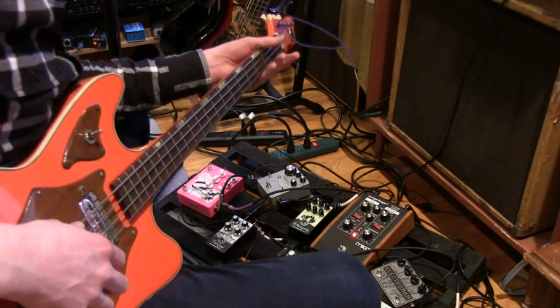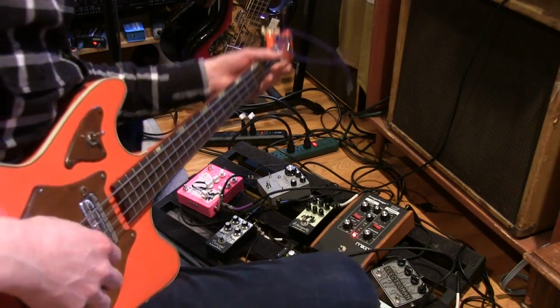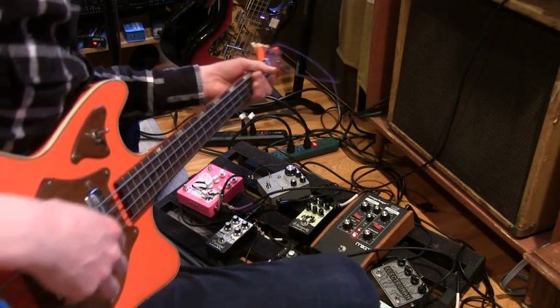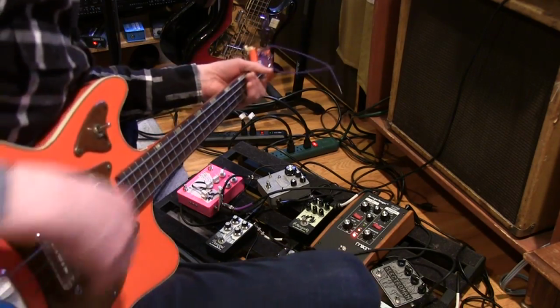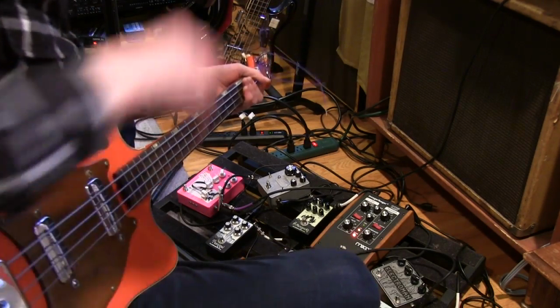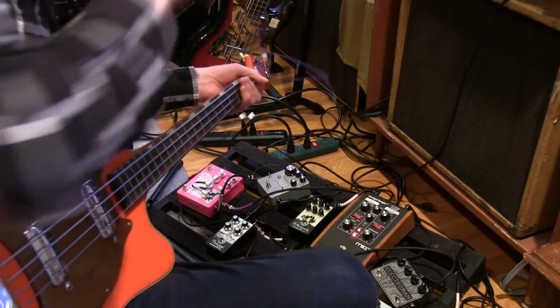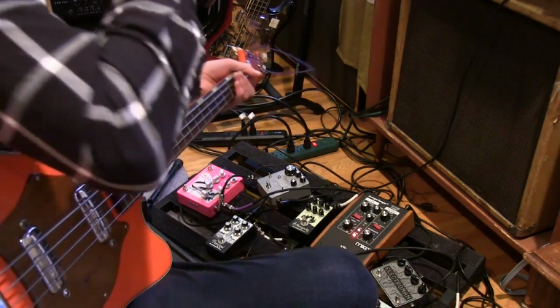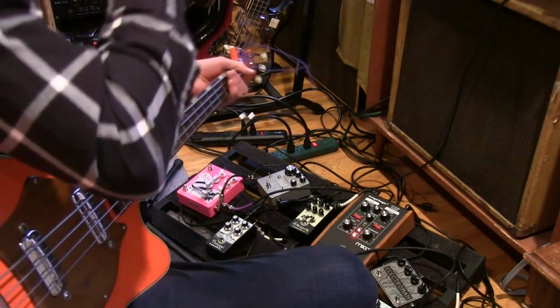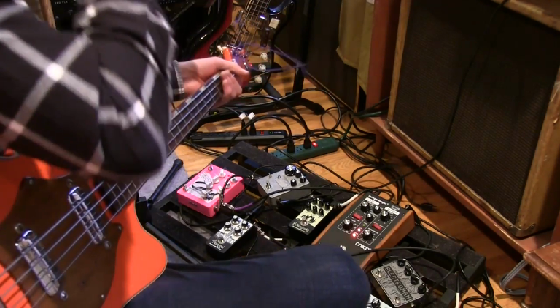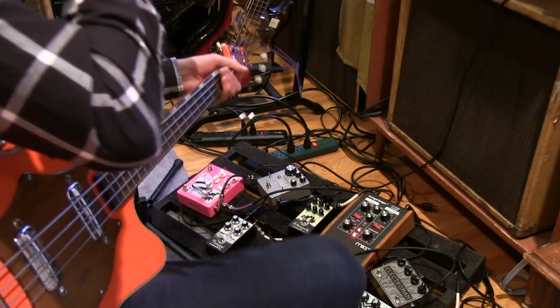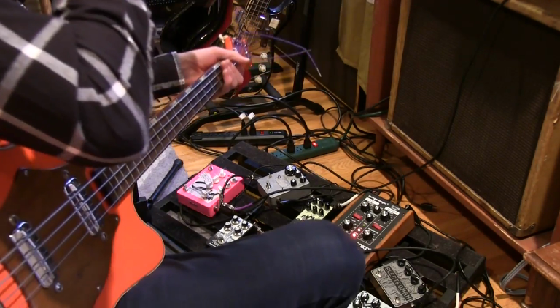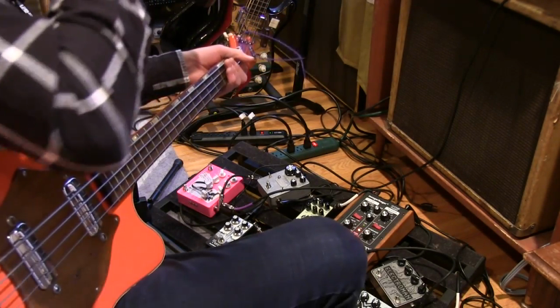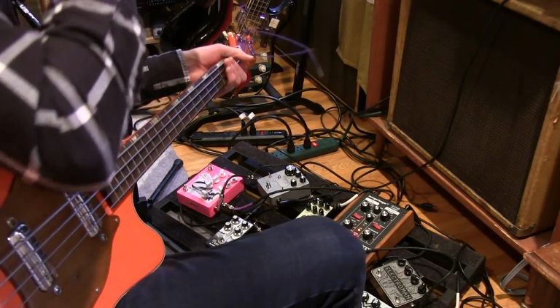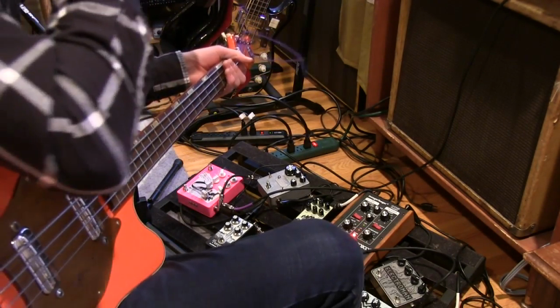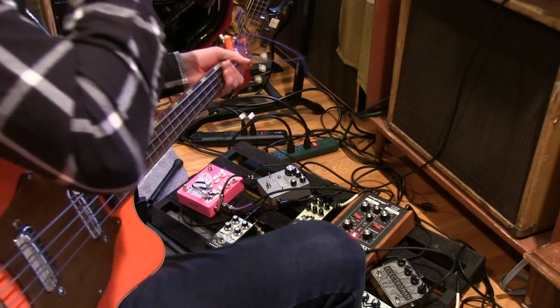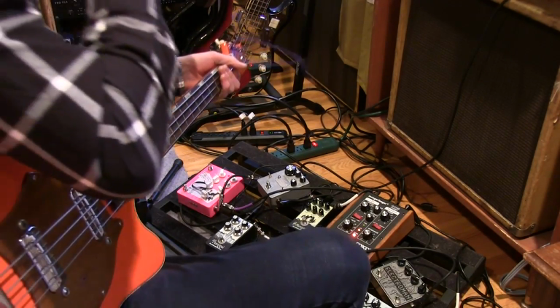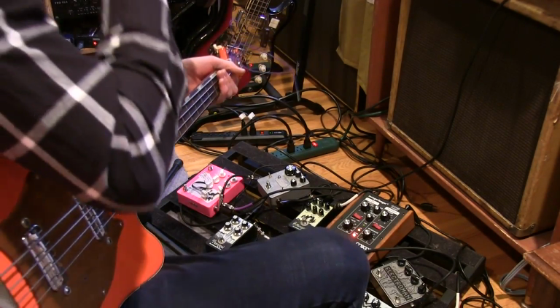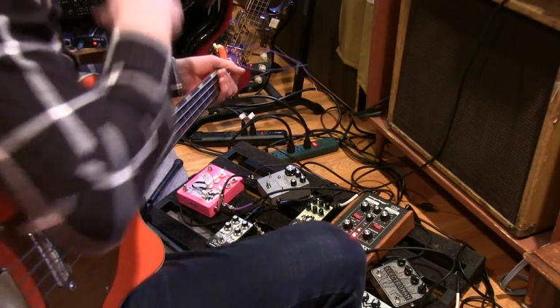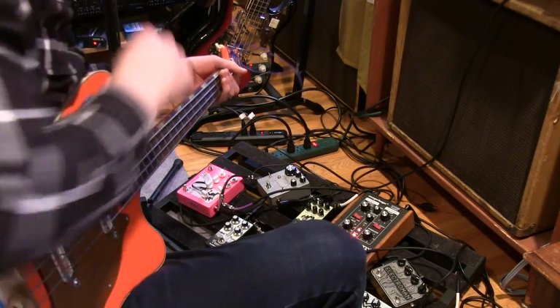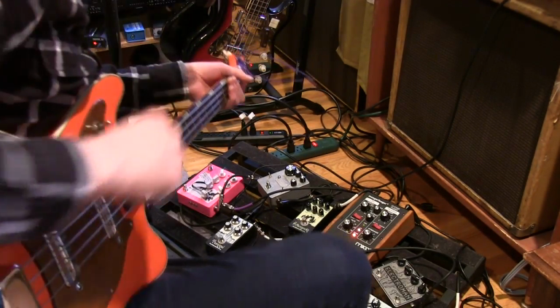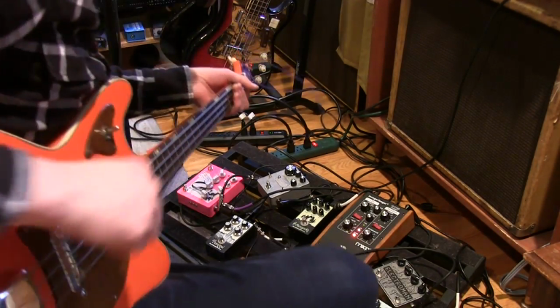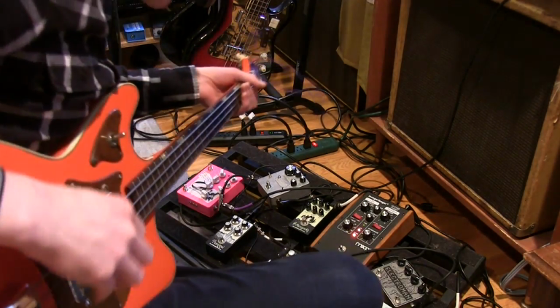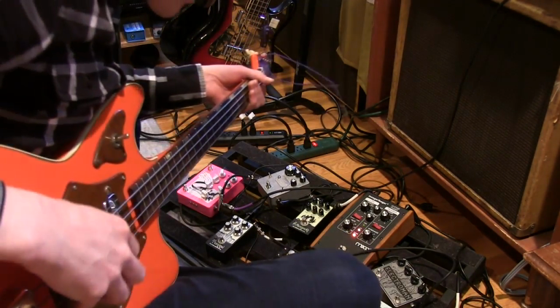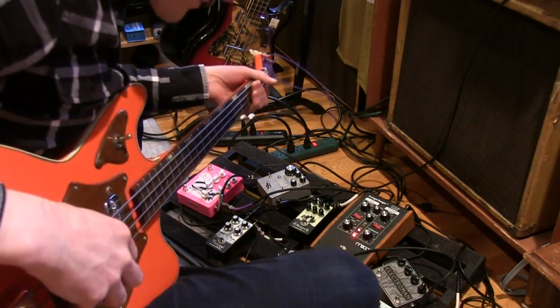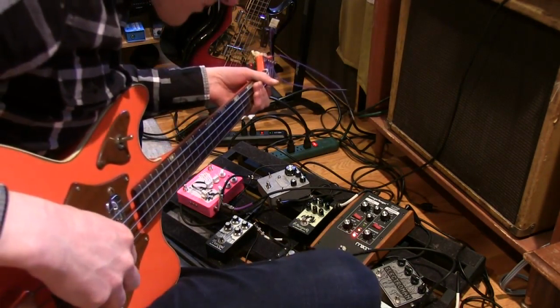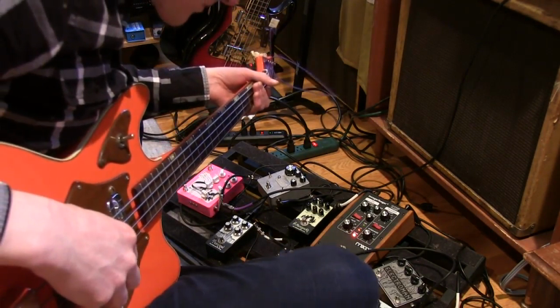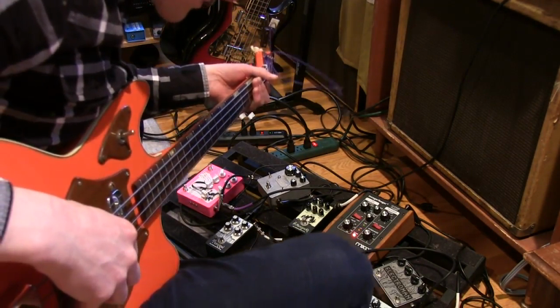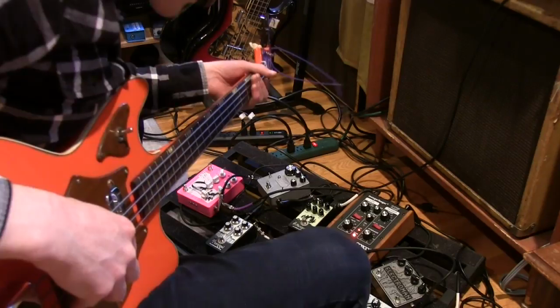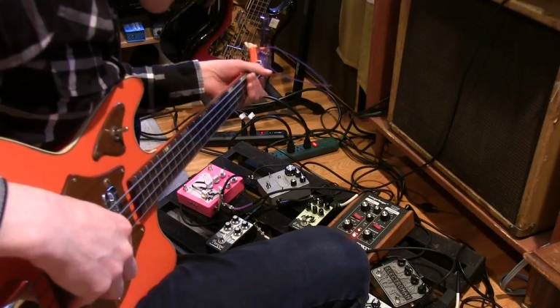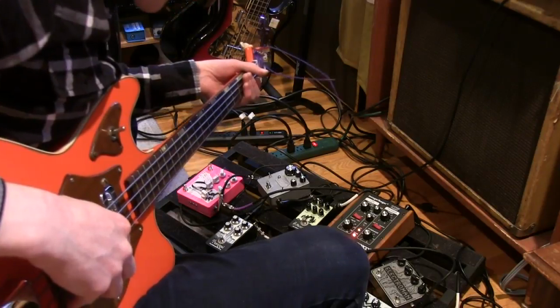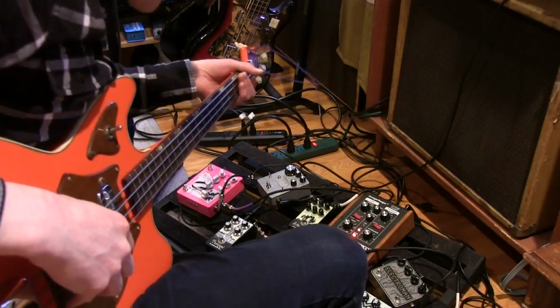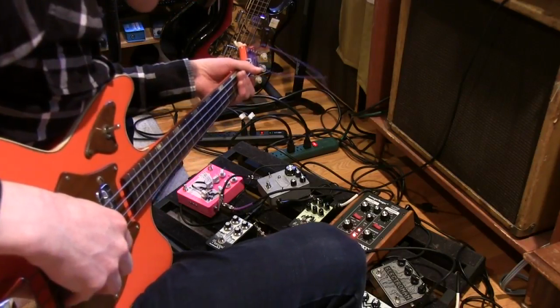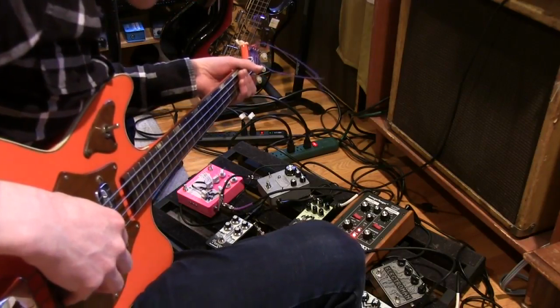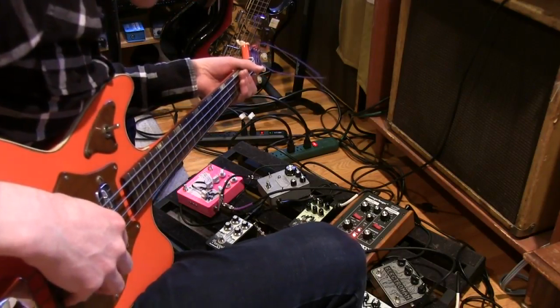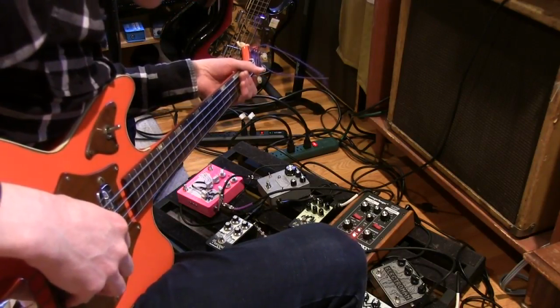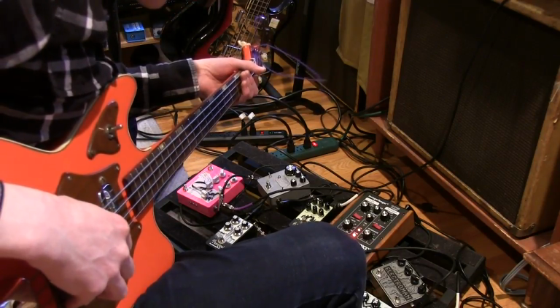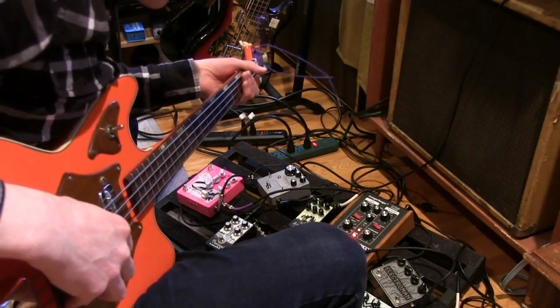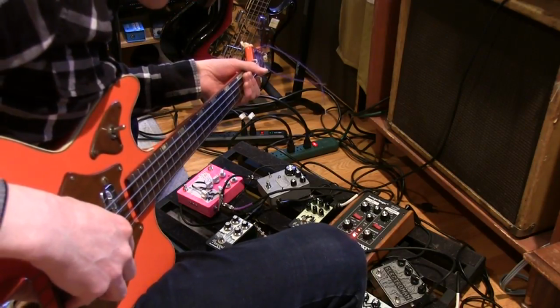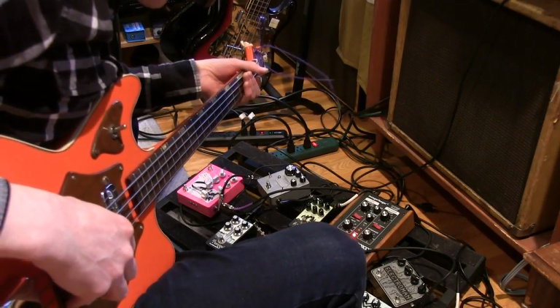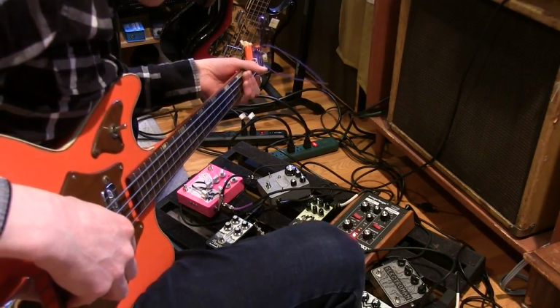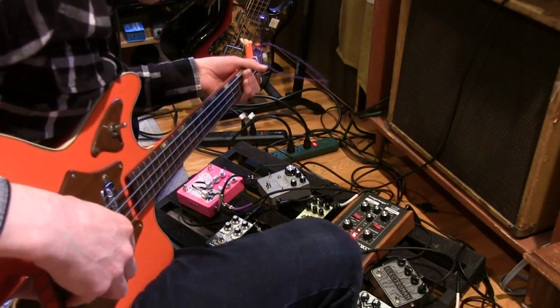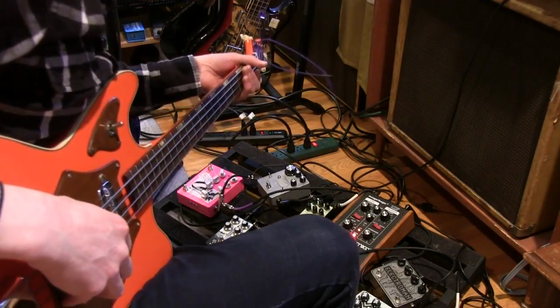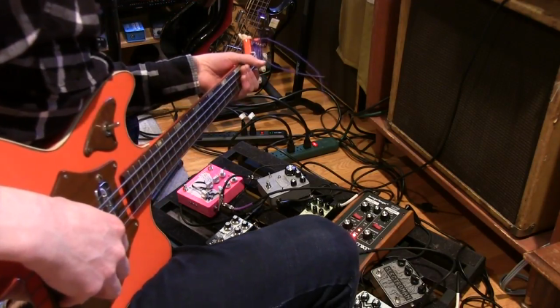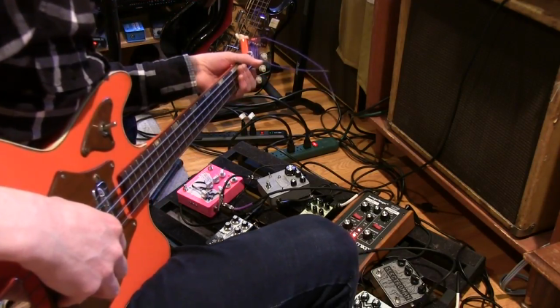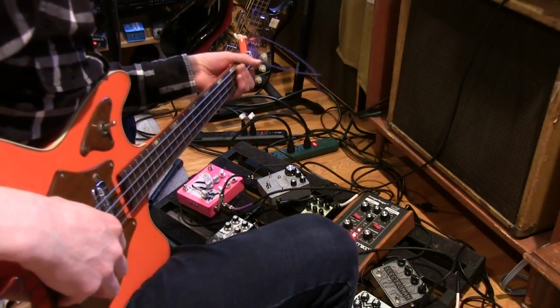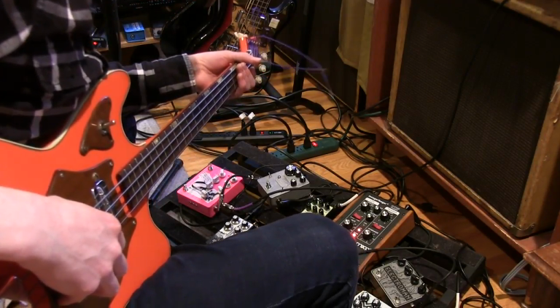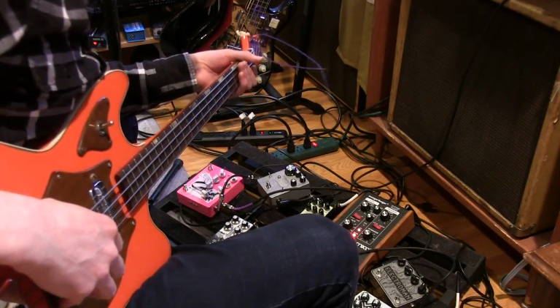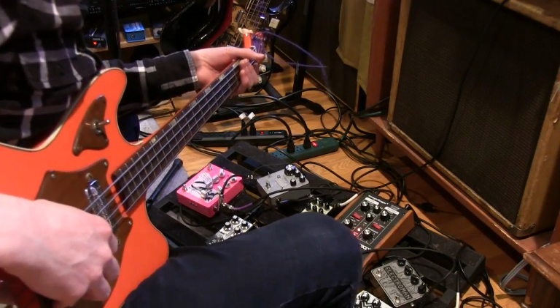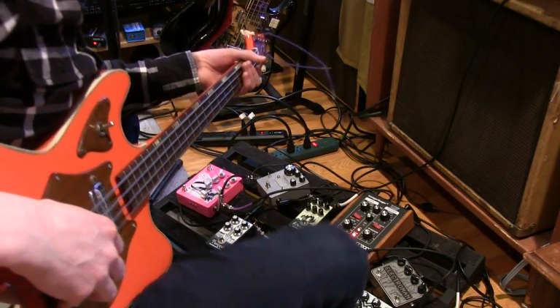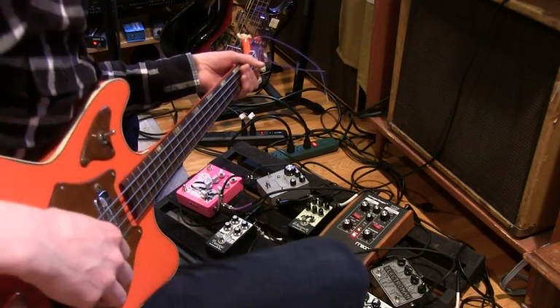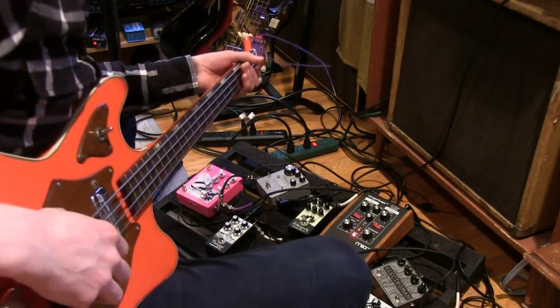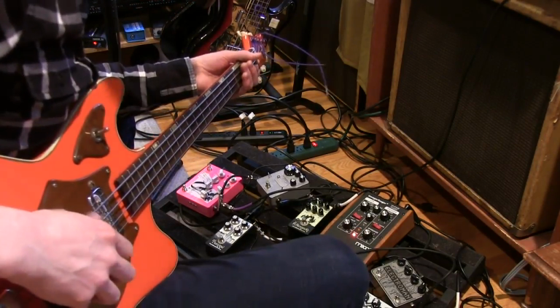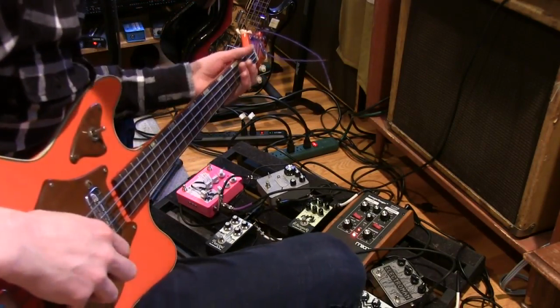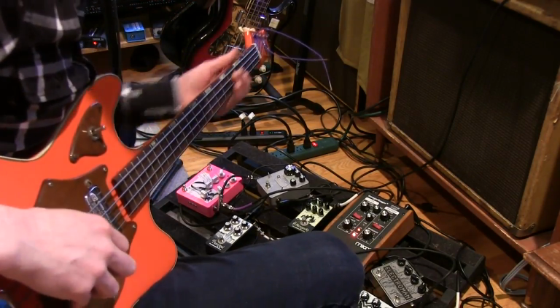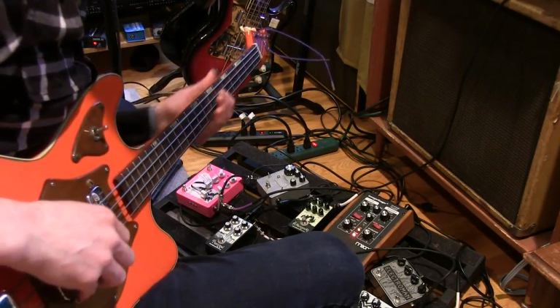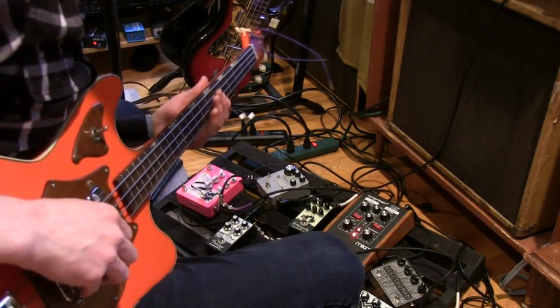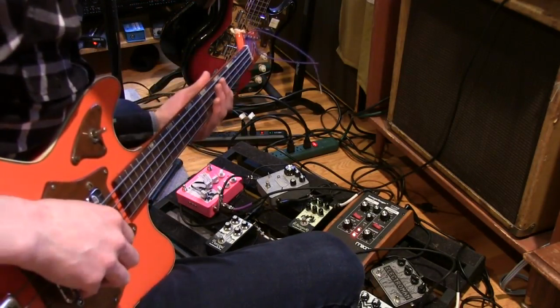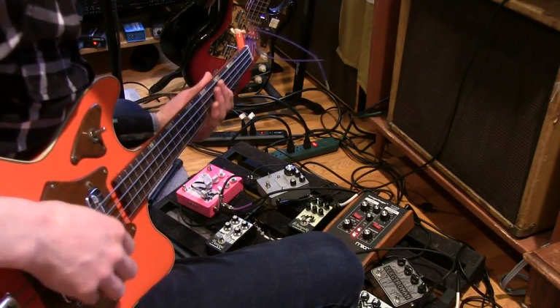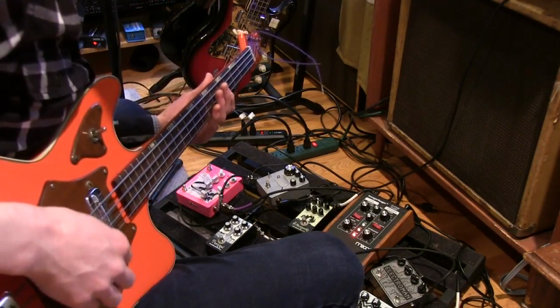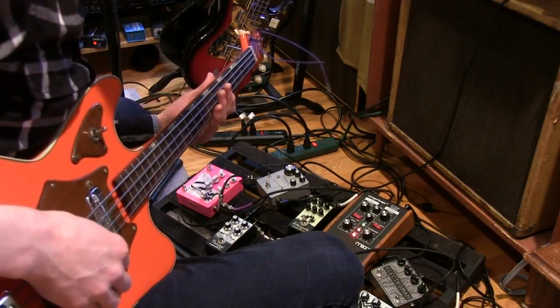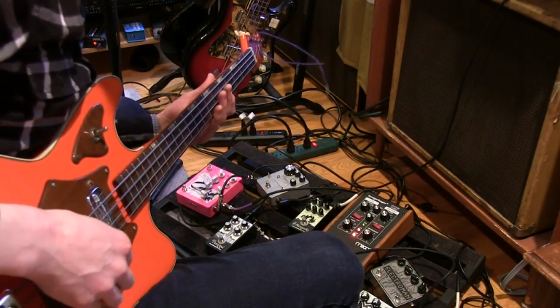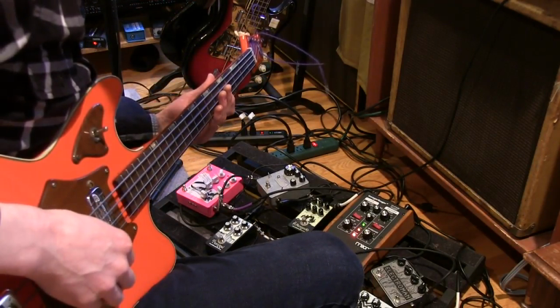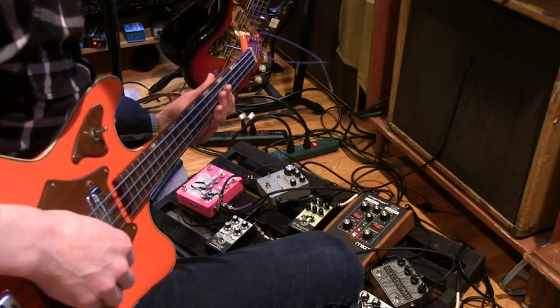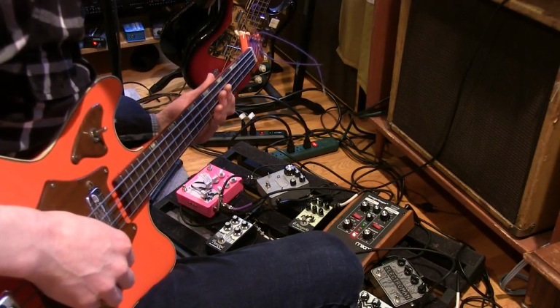Here's a Venture Twin Peaks fuzz. Let's go.